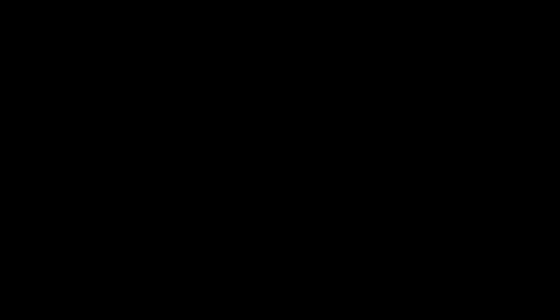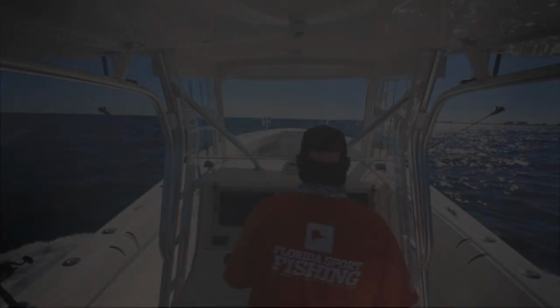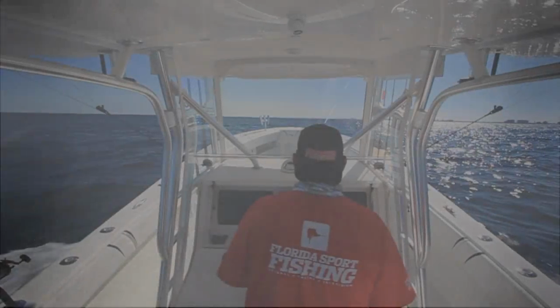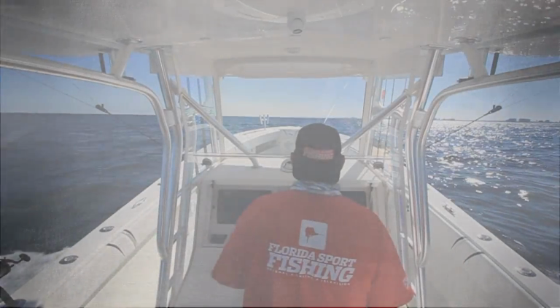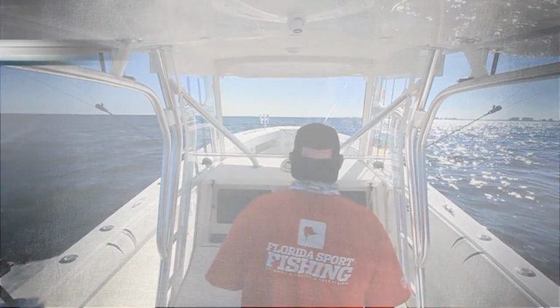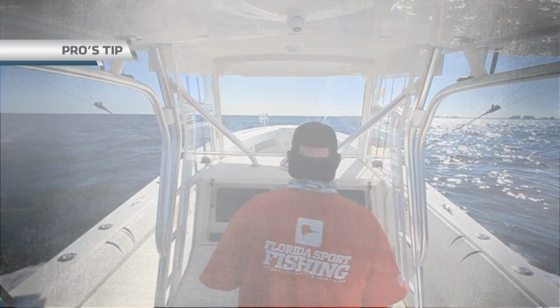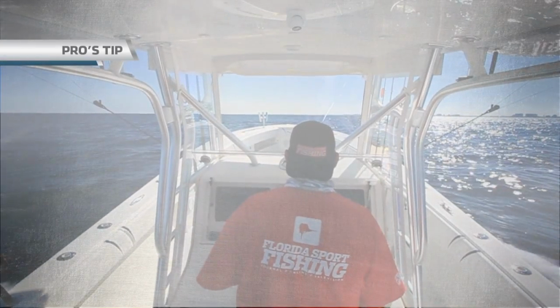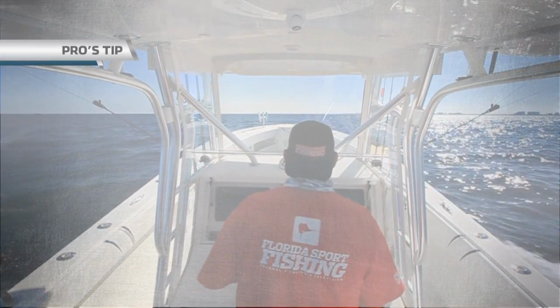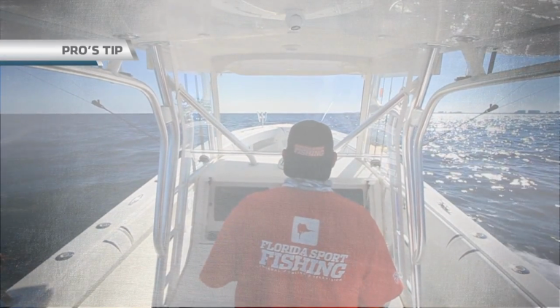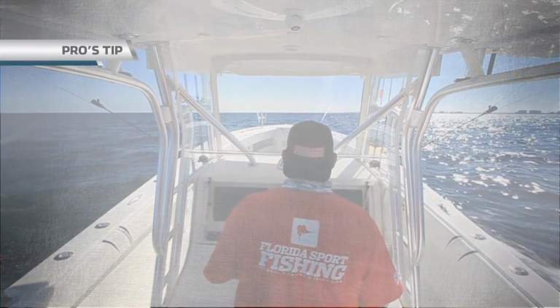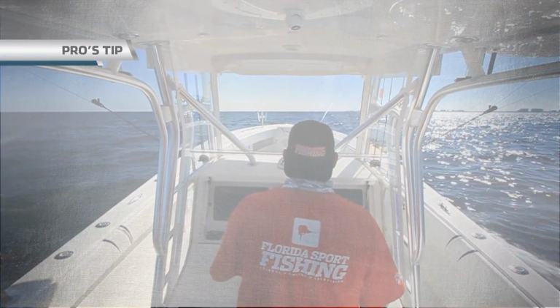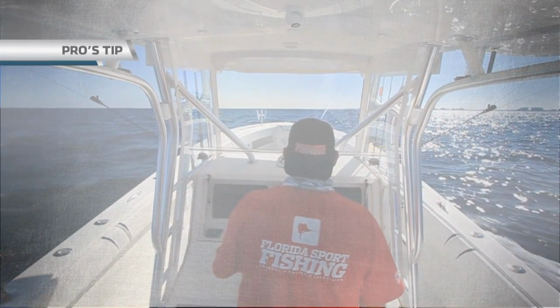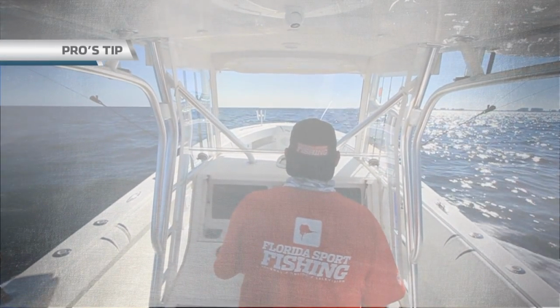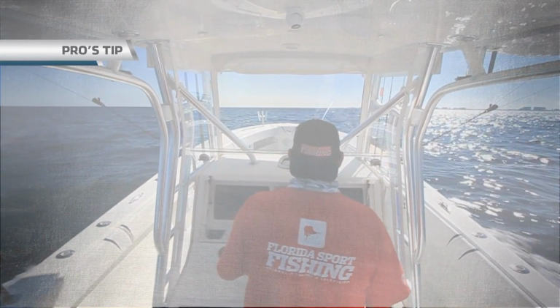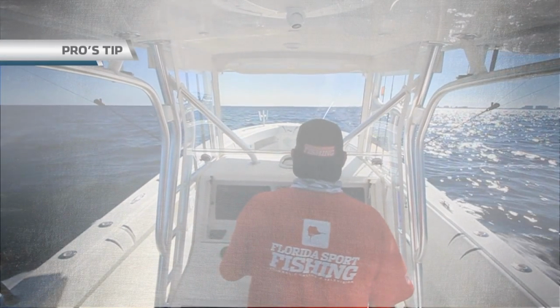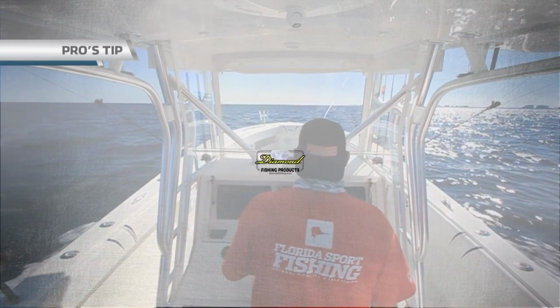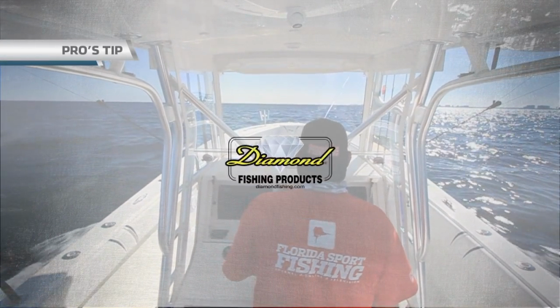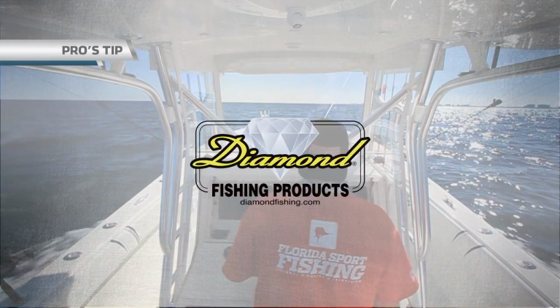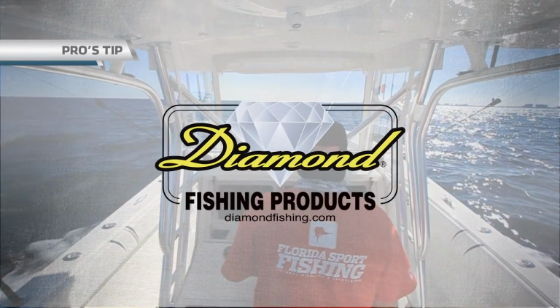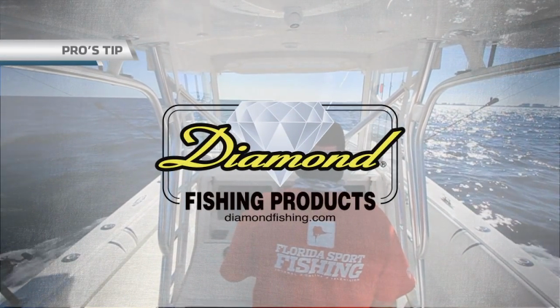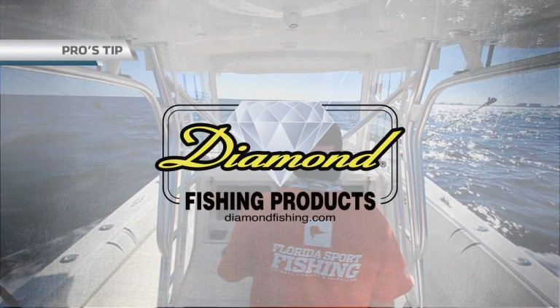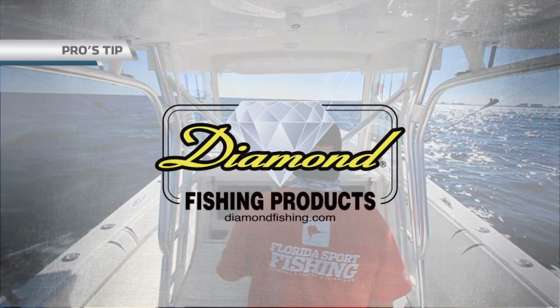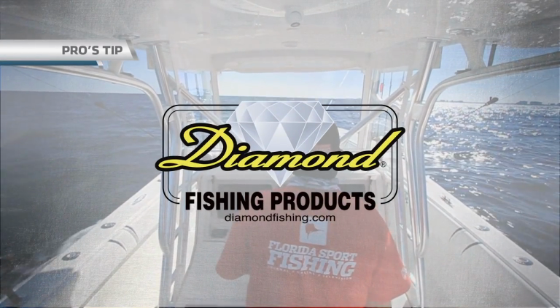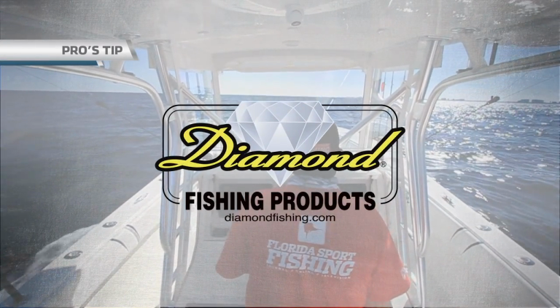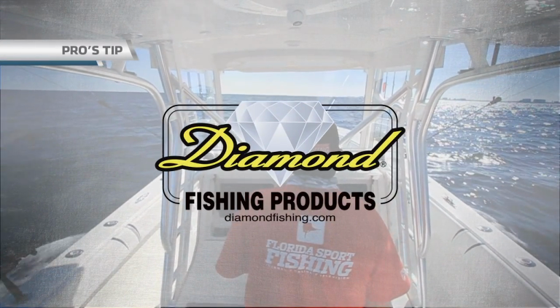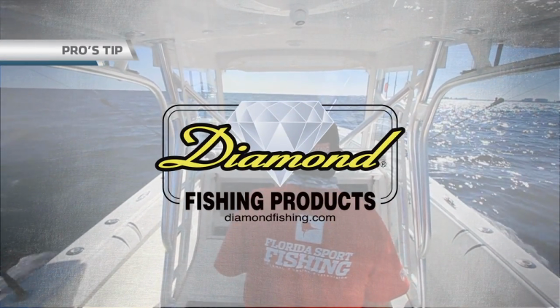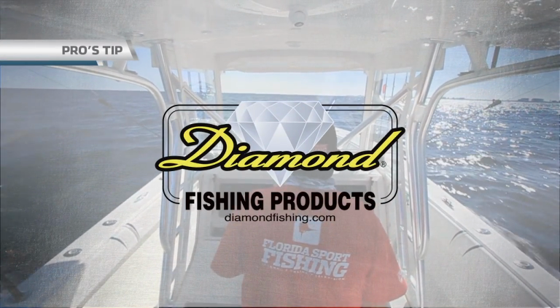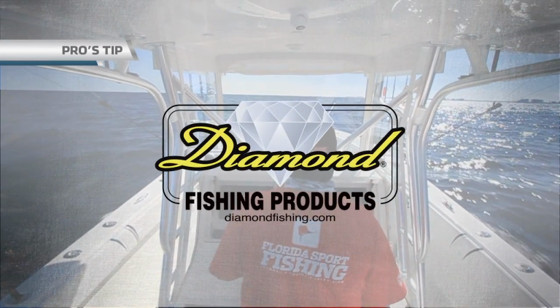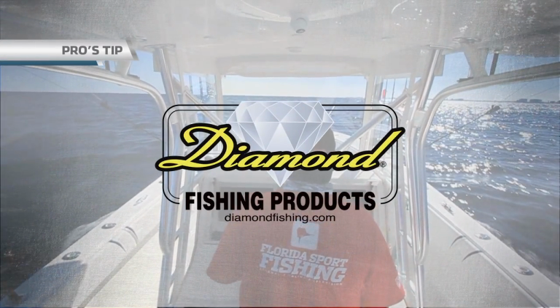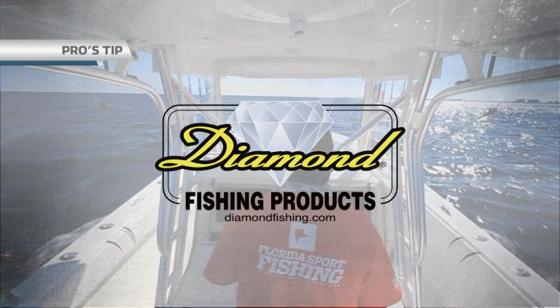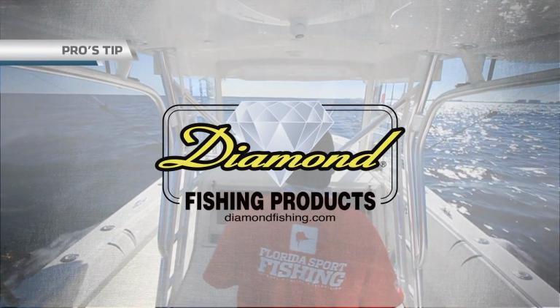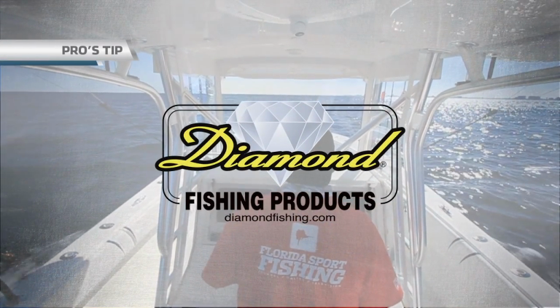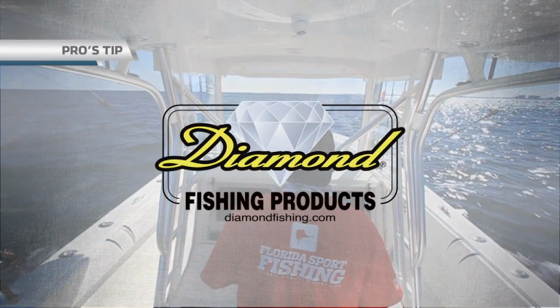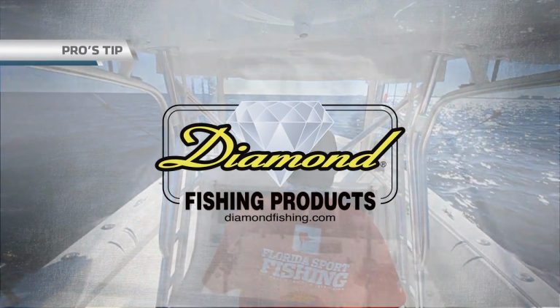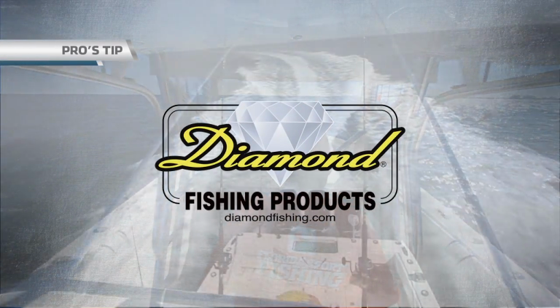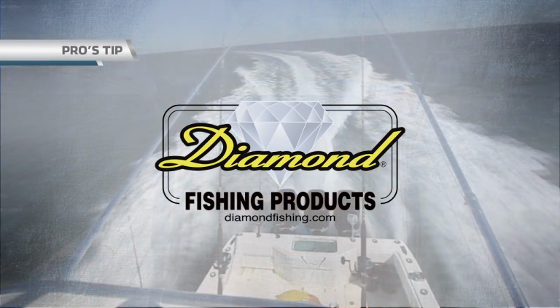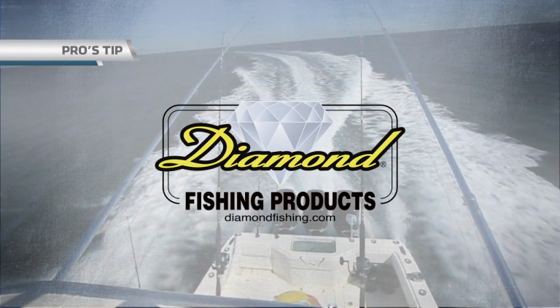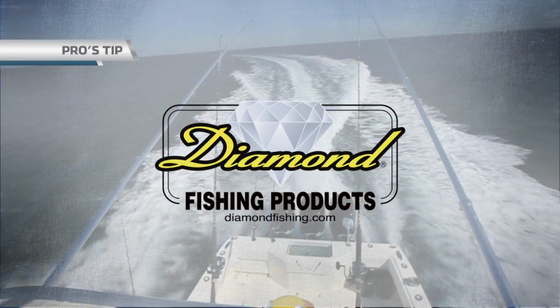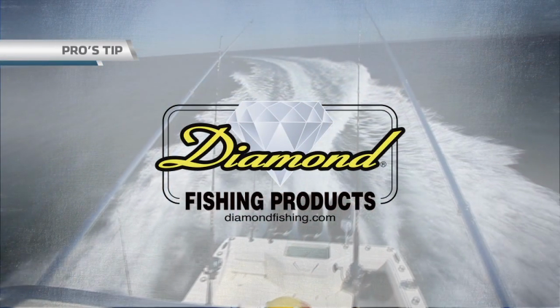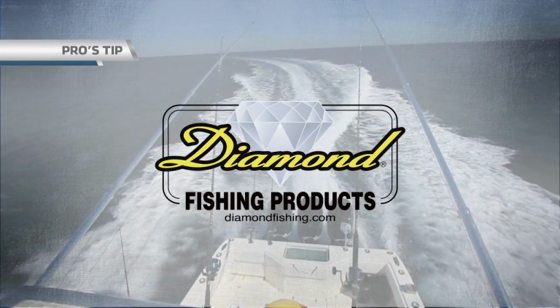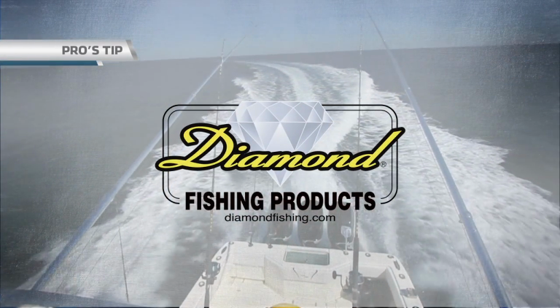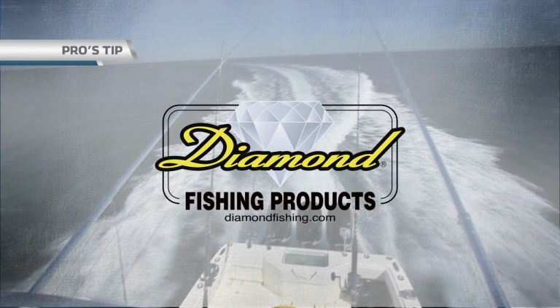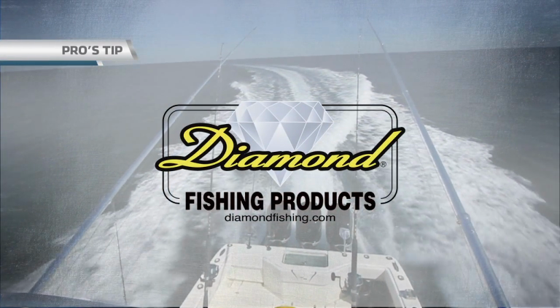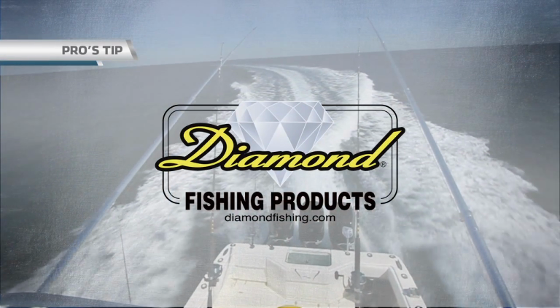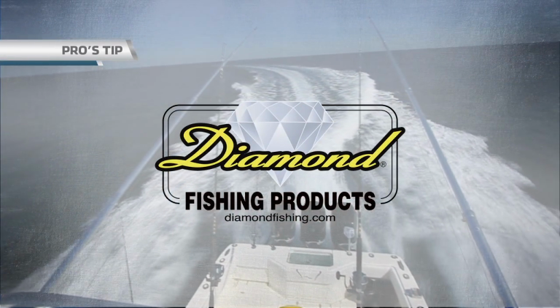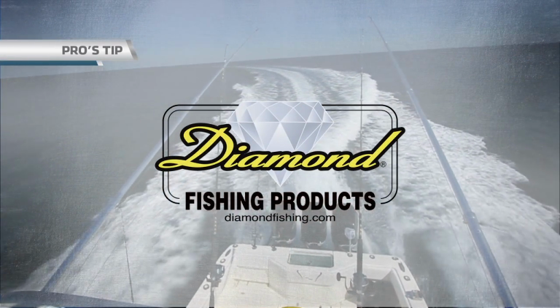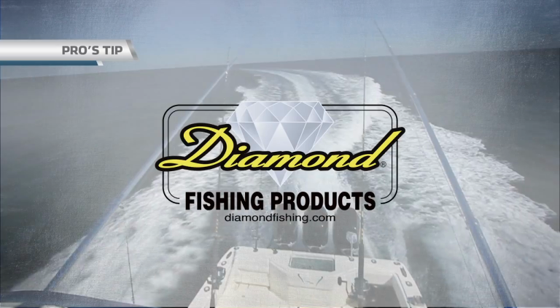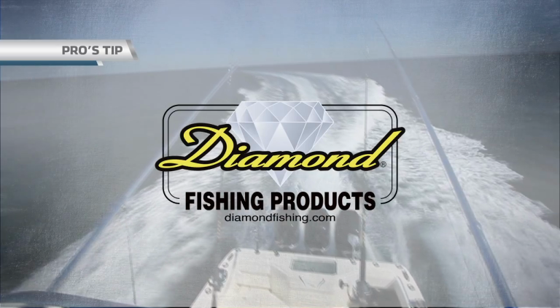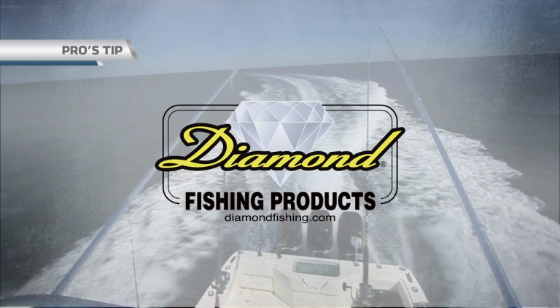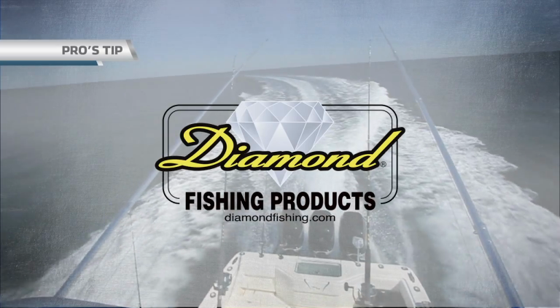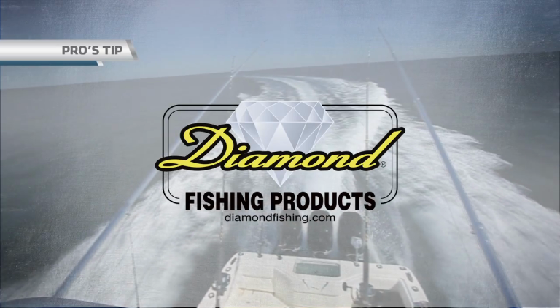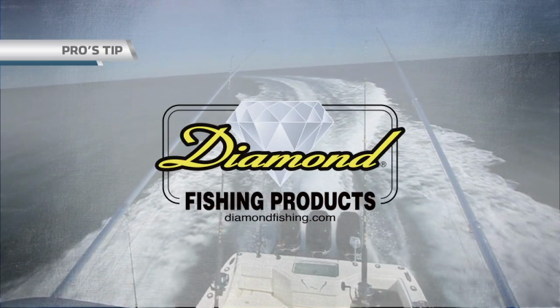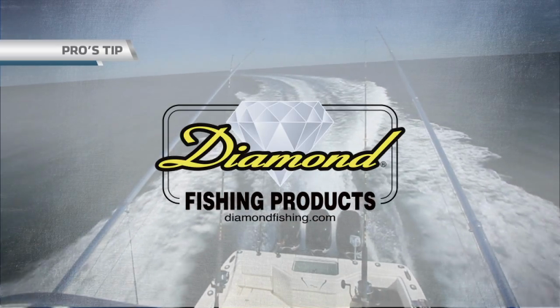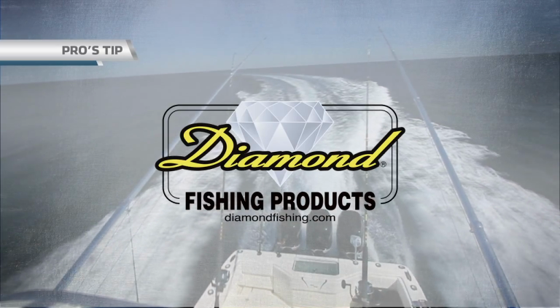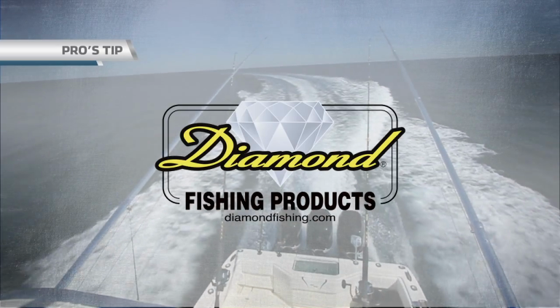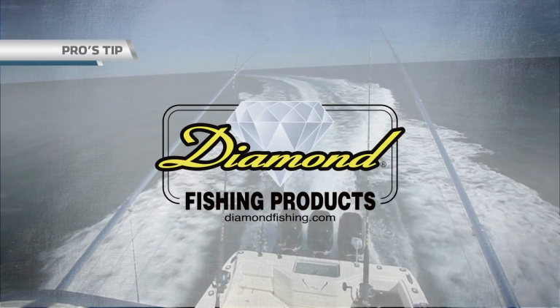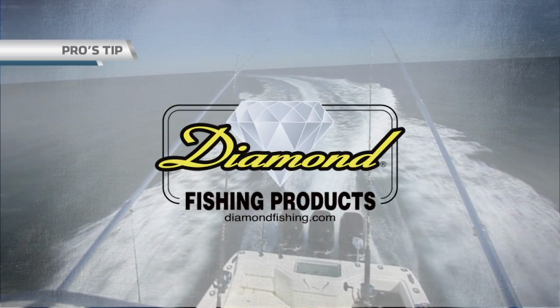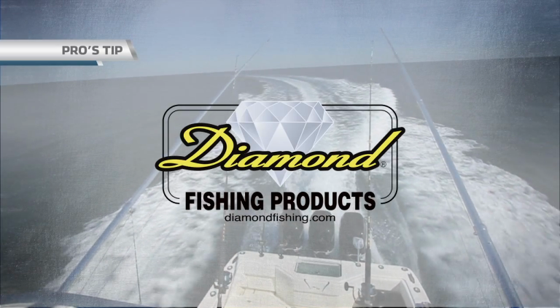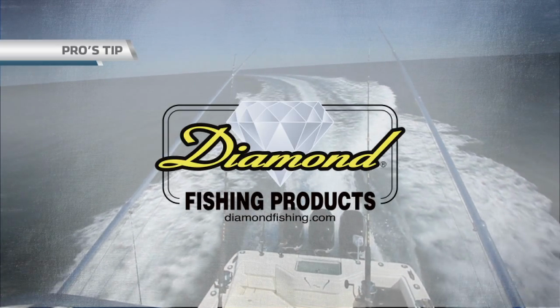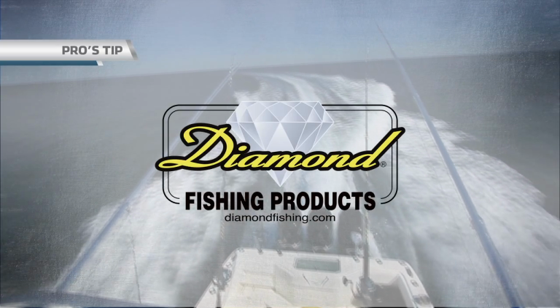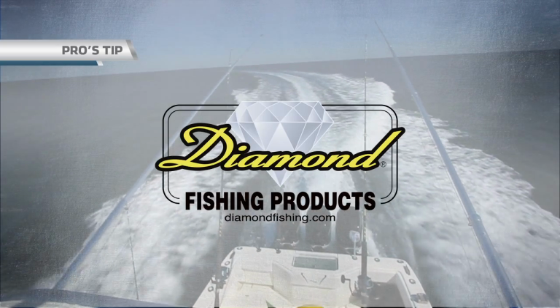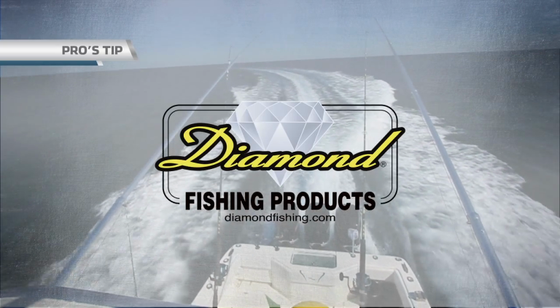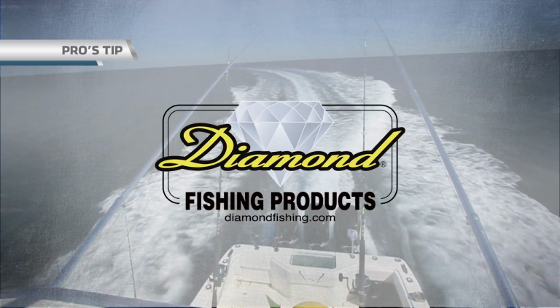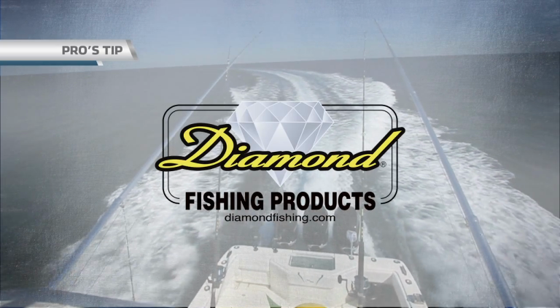Pro's Tip, brought to you by Diamond Fishing Products, the most reliable monofilament and braided fishing line in the world.